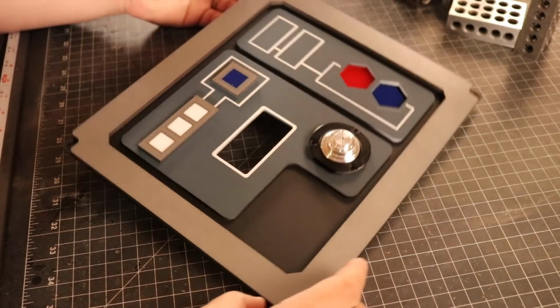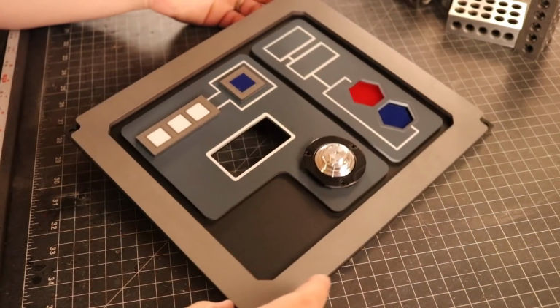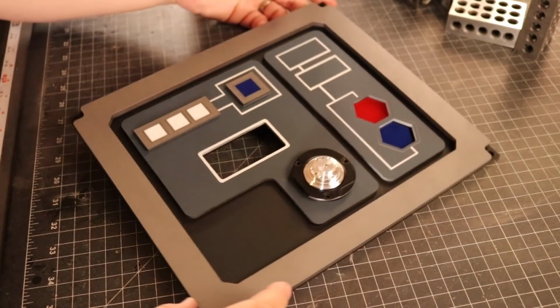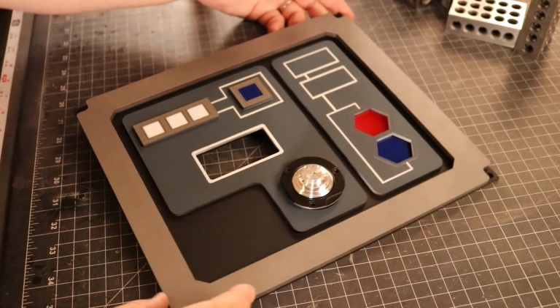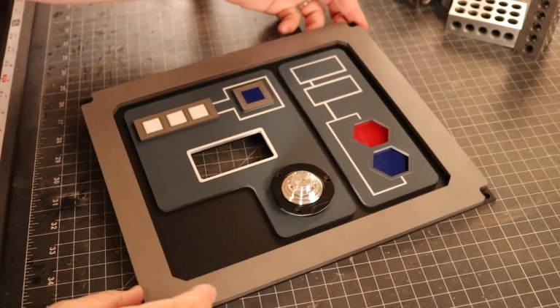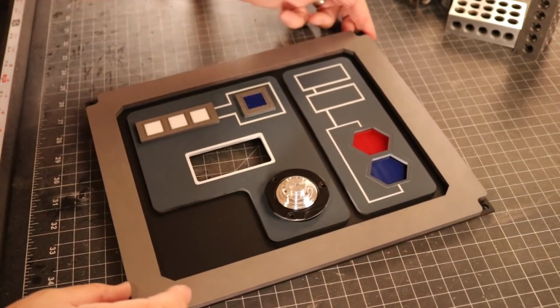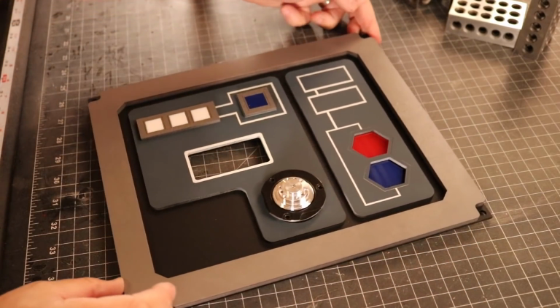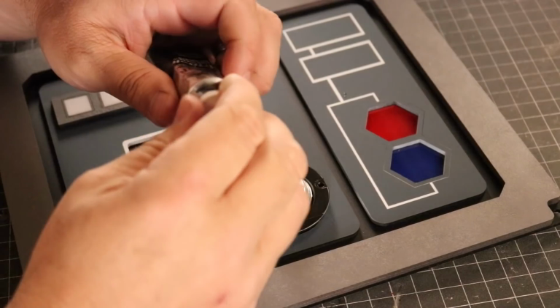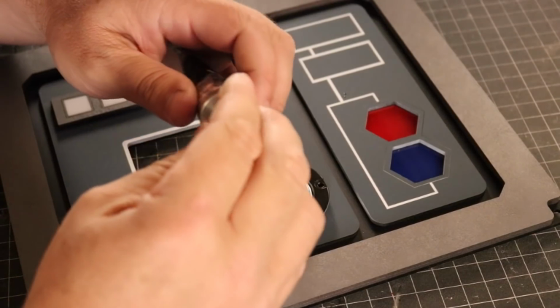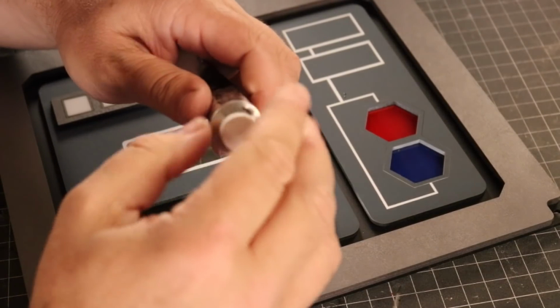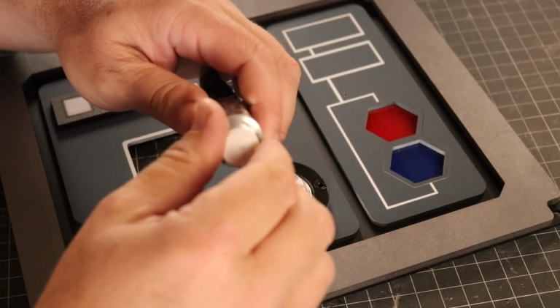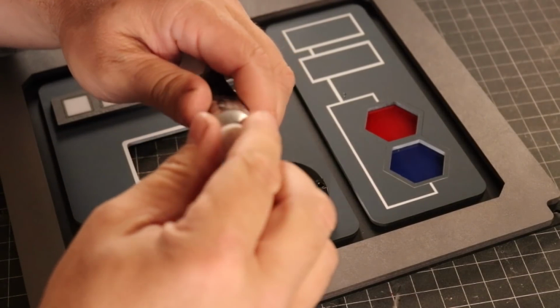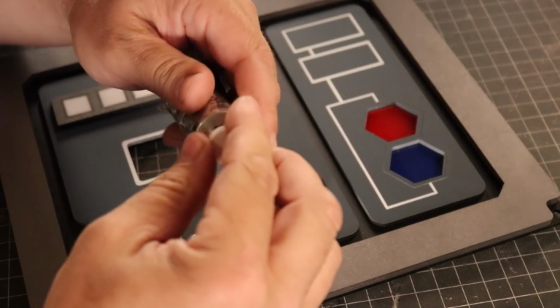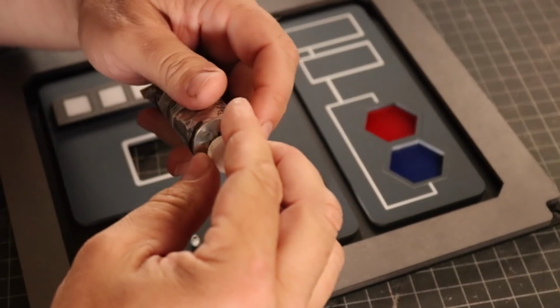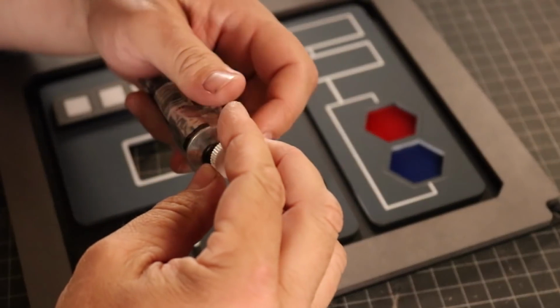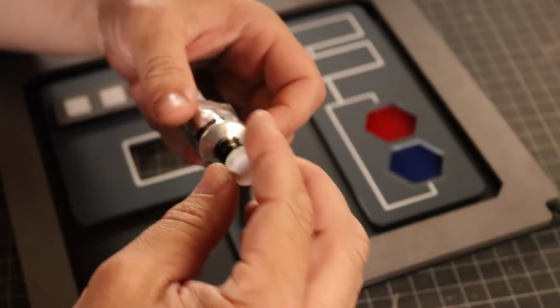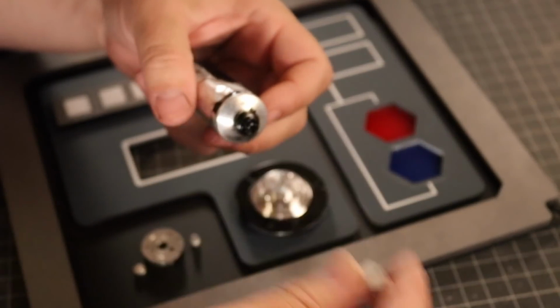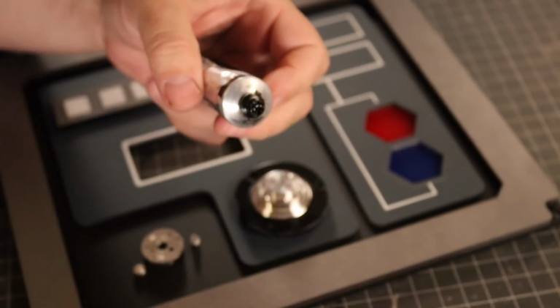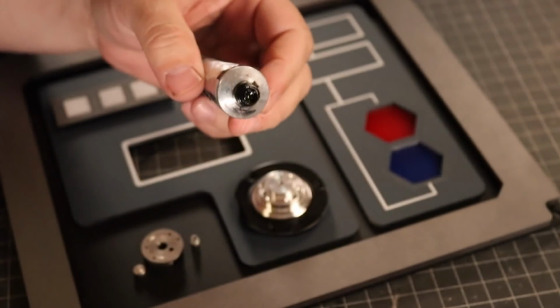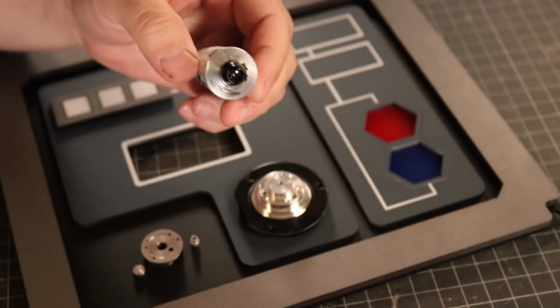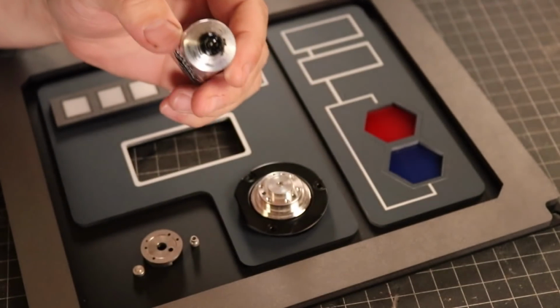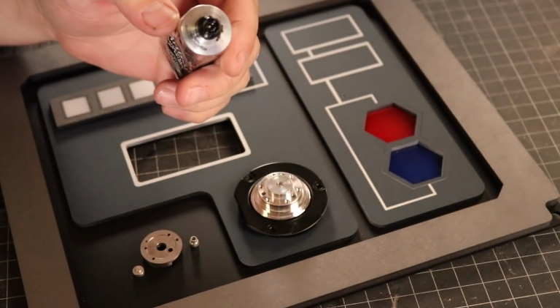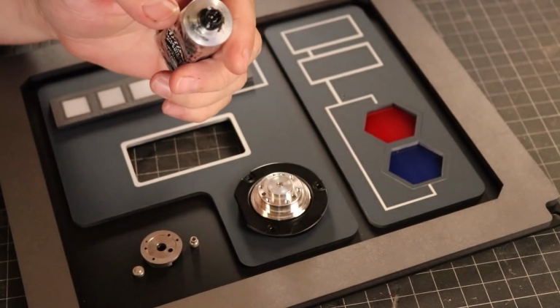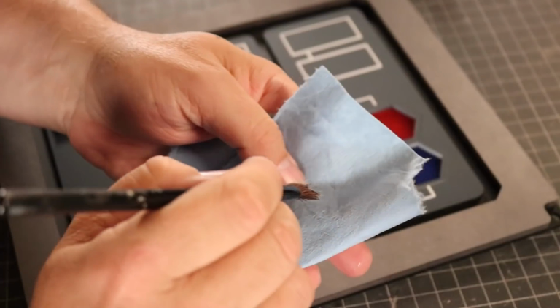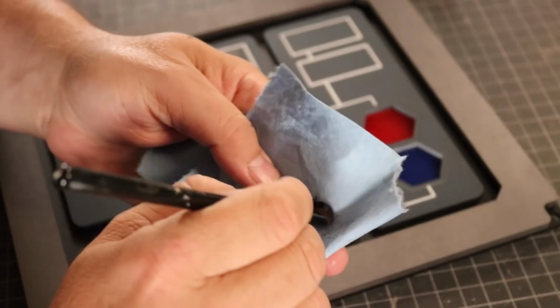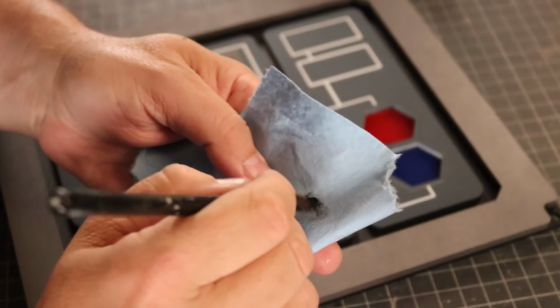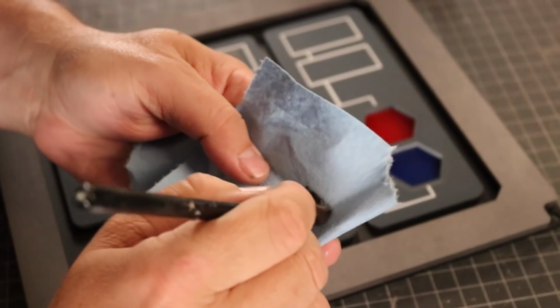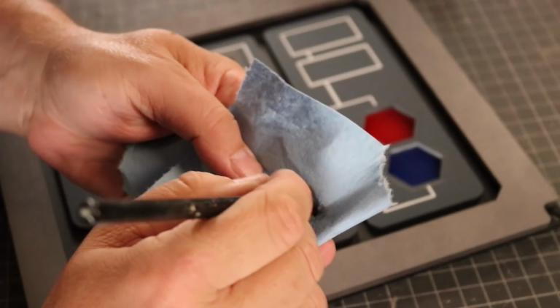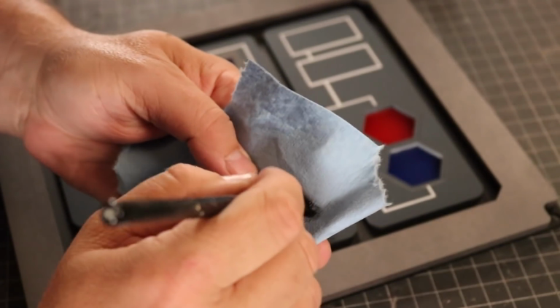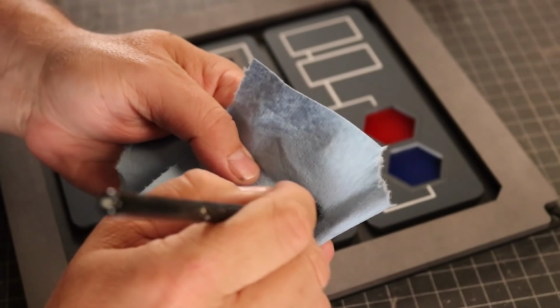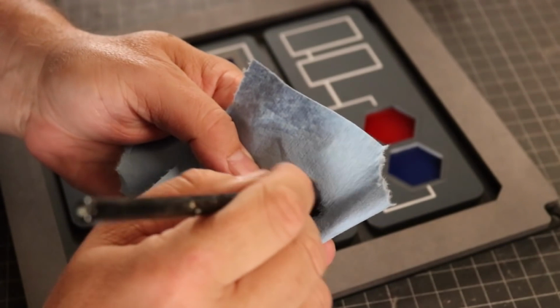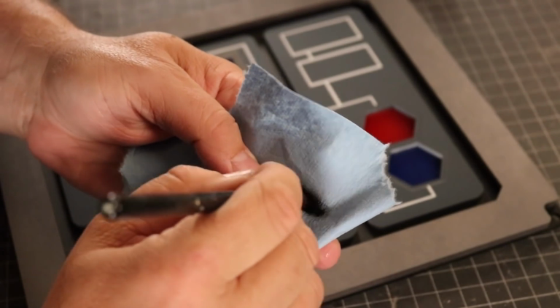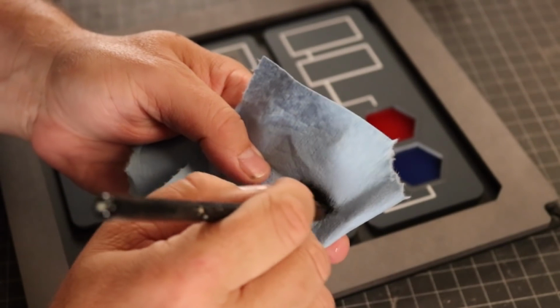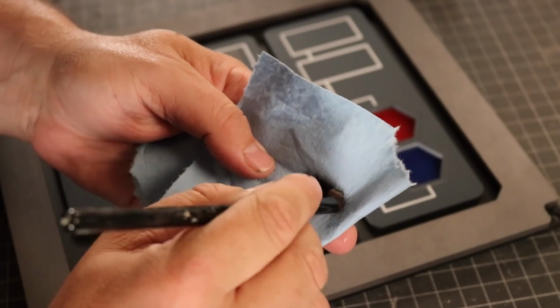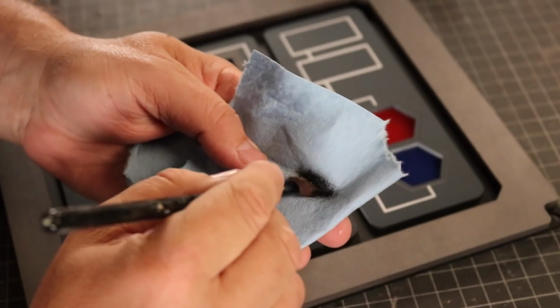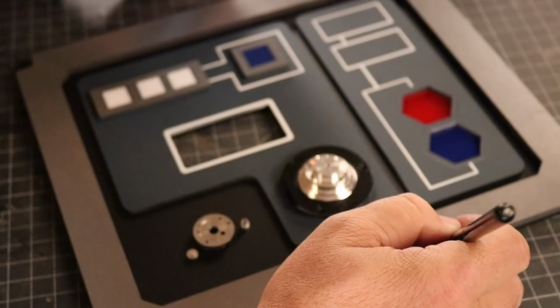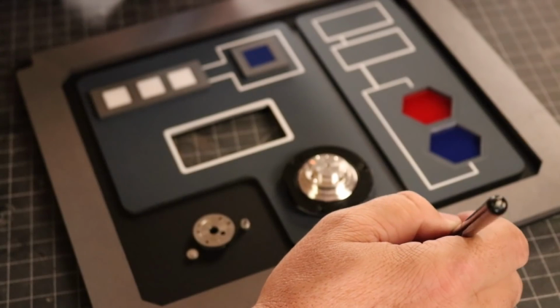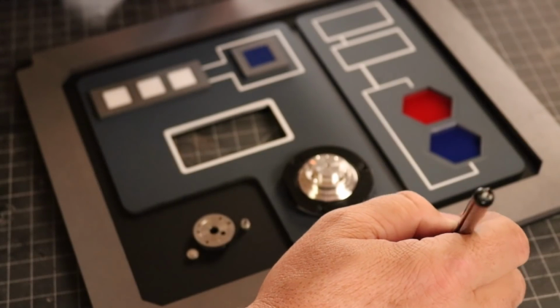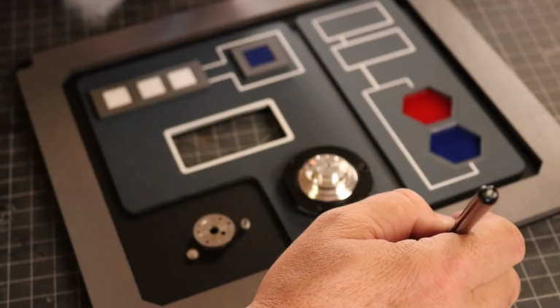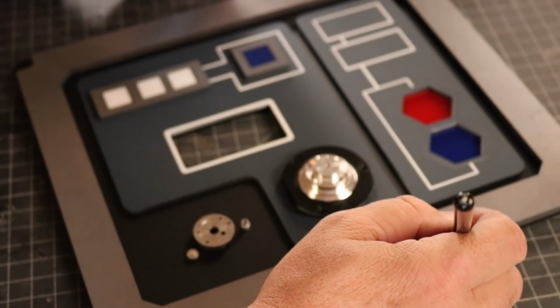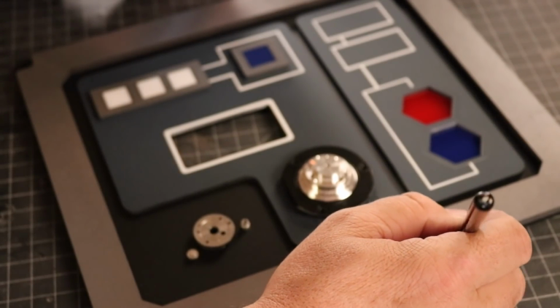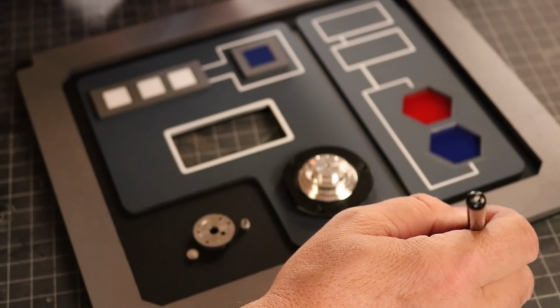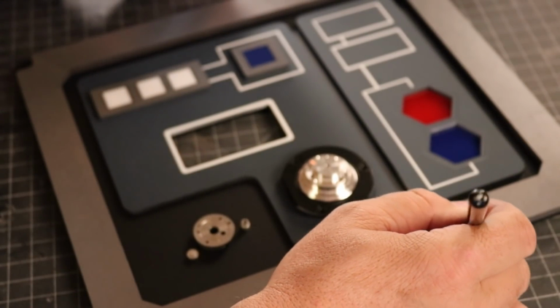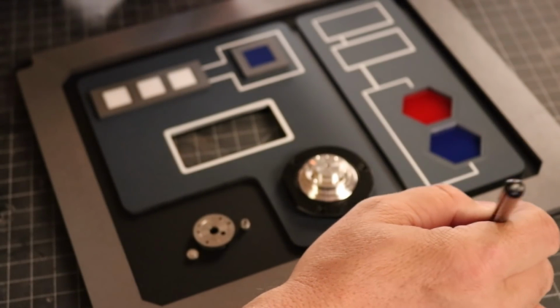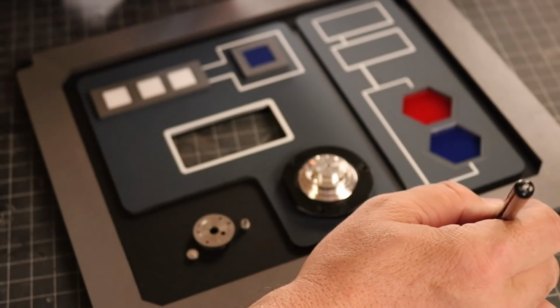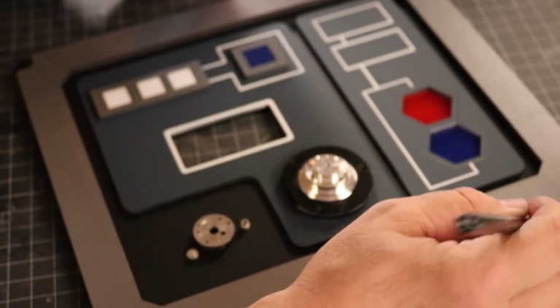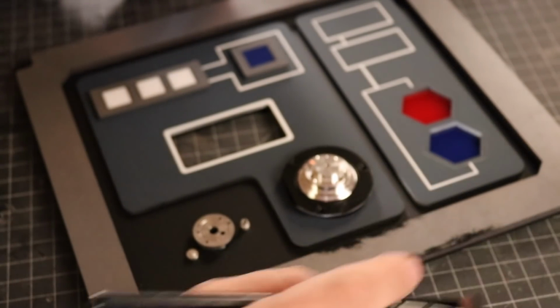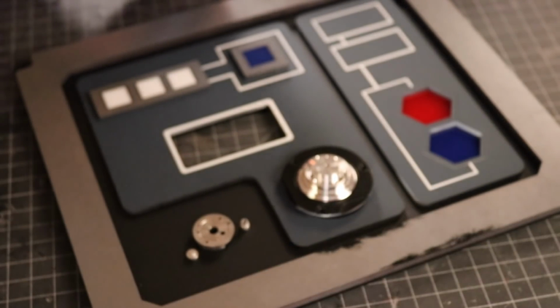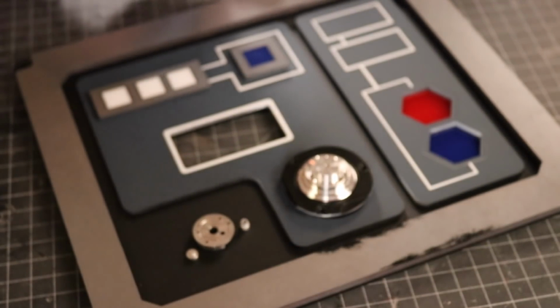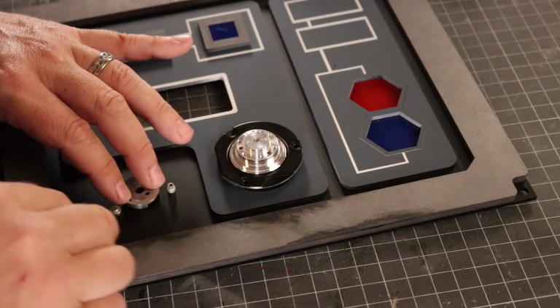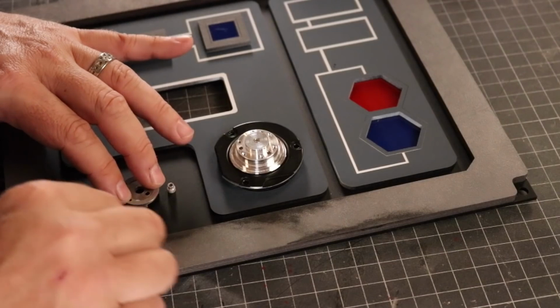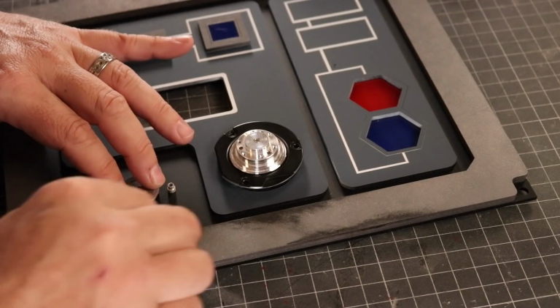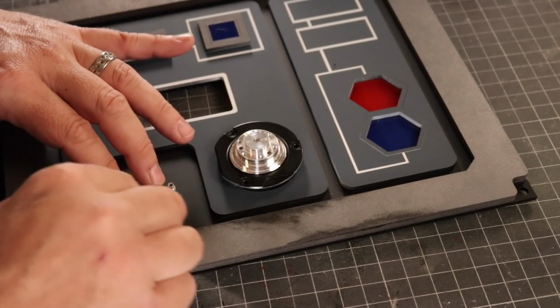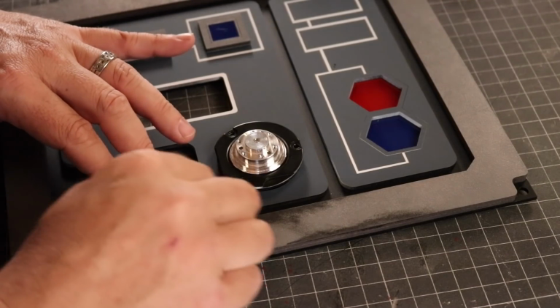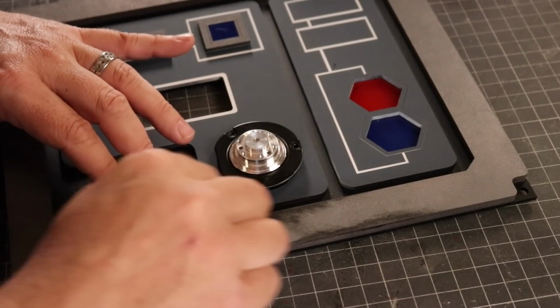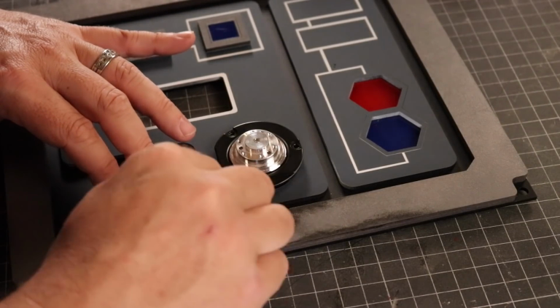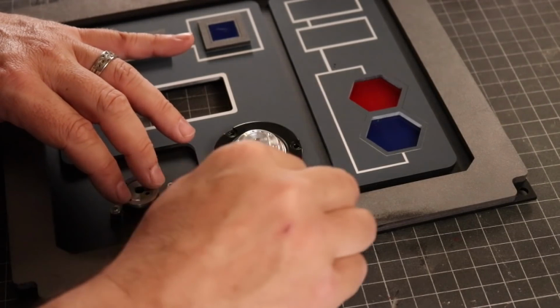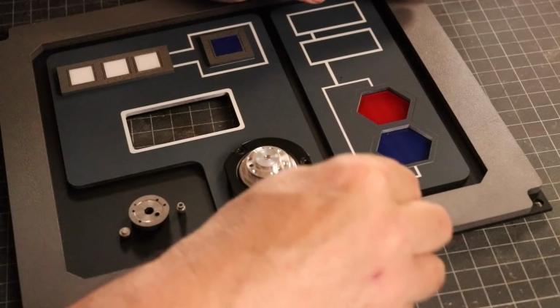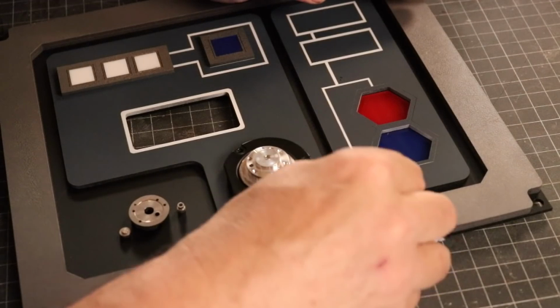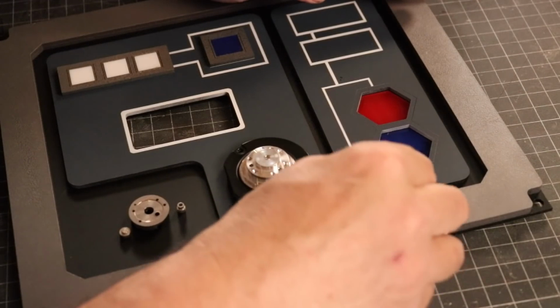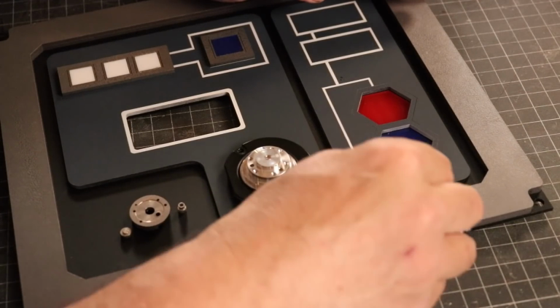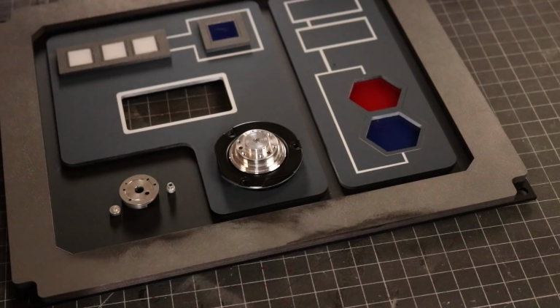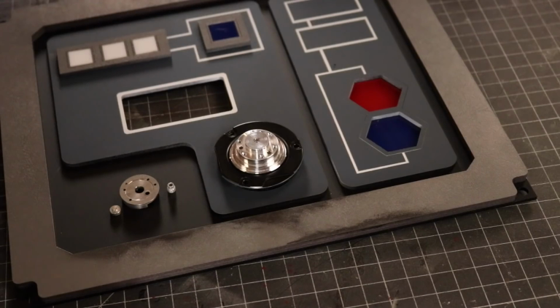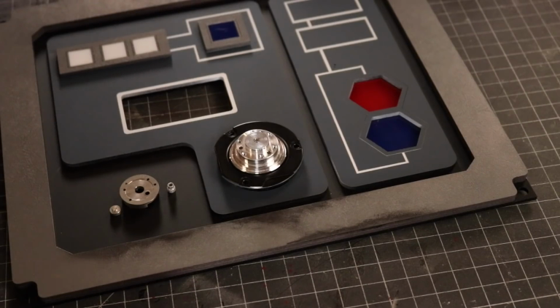The control panel looks good — nice and clean. But if you know me, dirty is my jam. So, oil paints and makeup brushes, here we go.